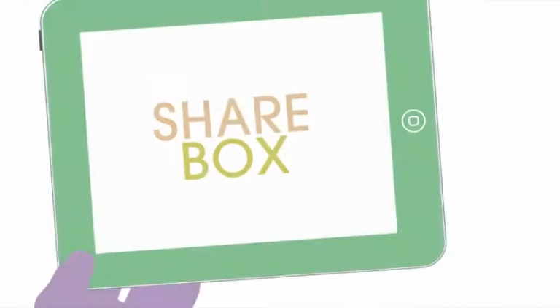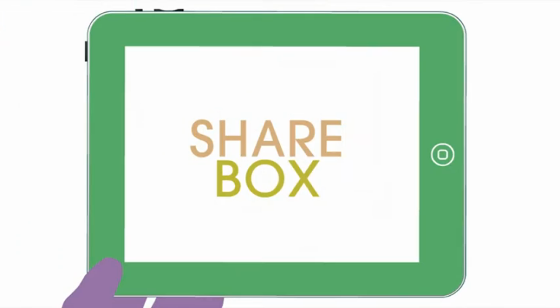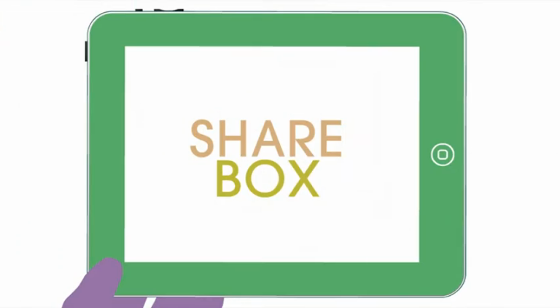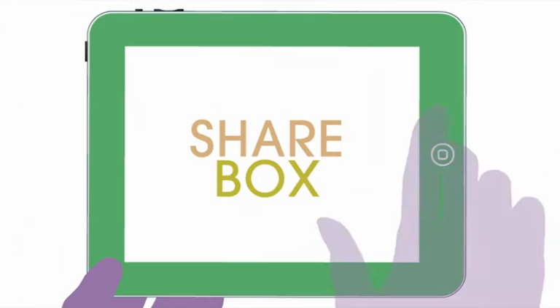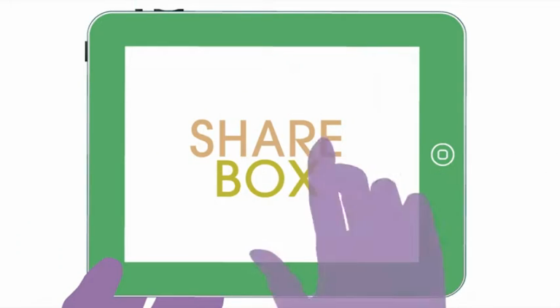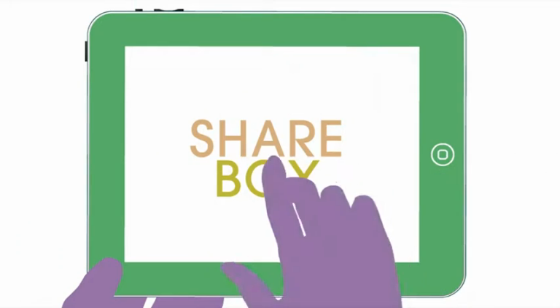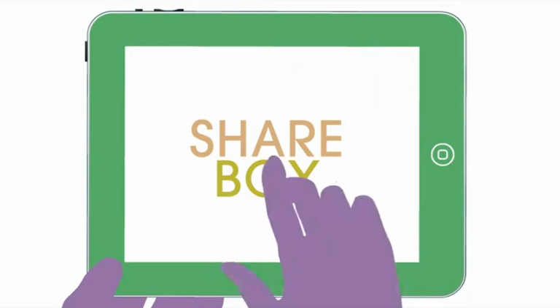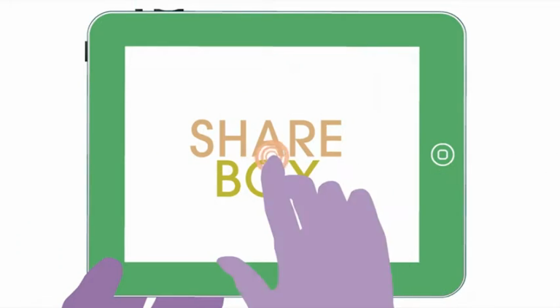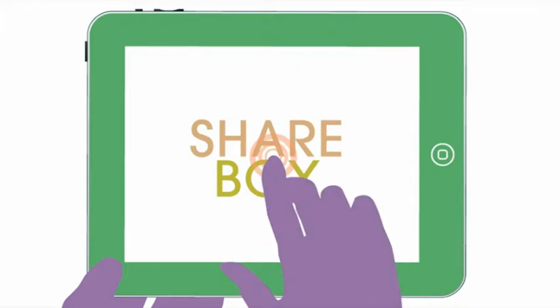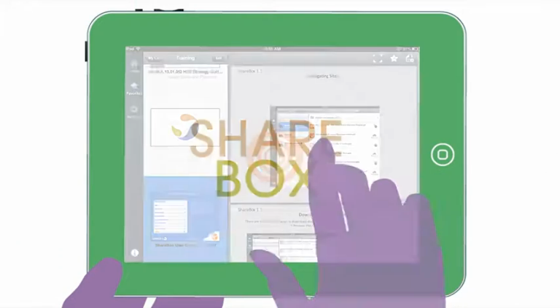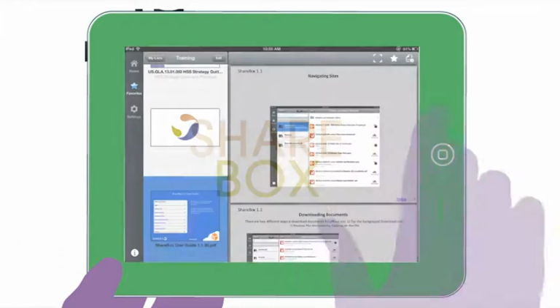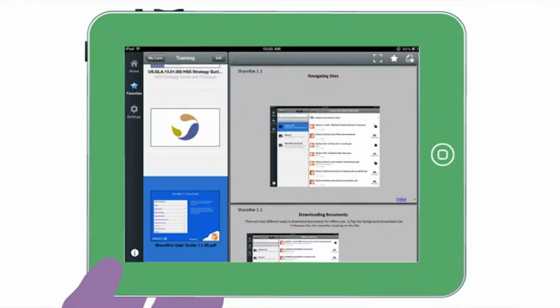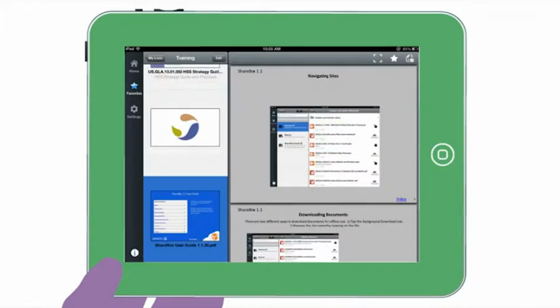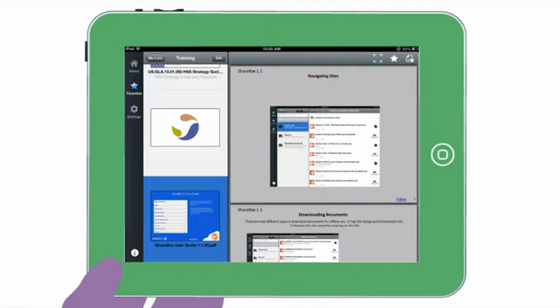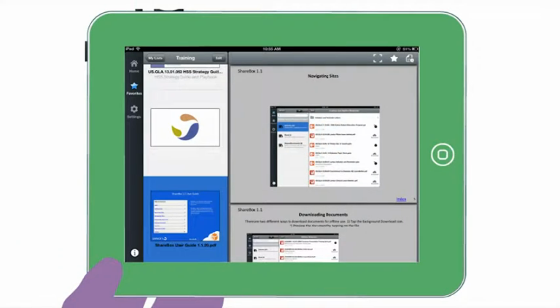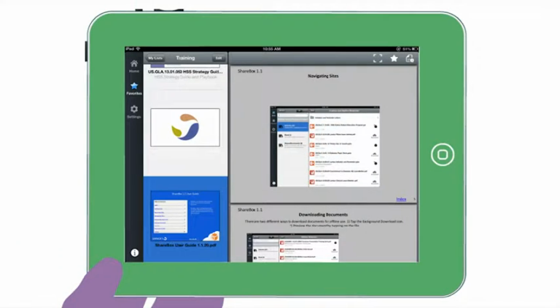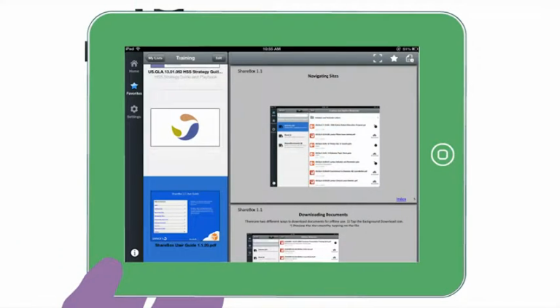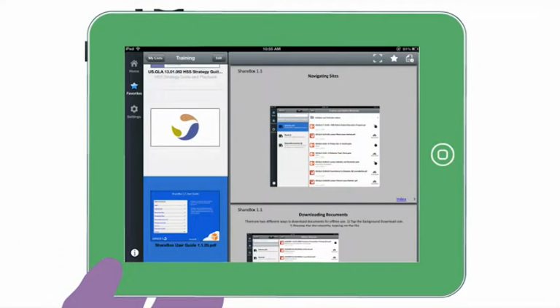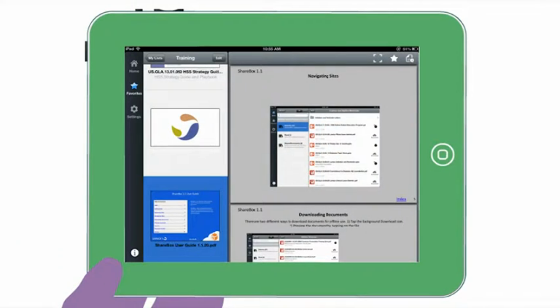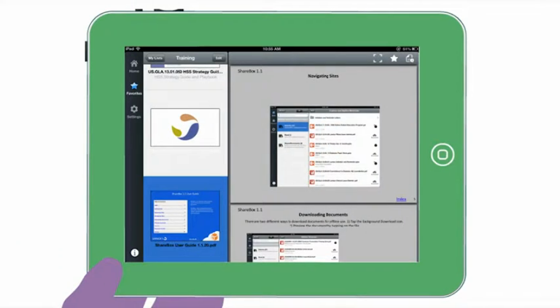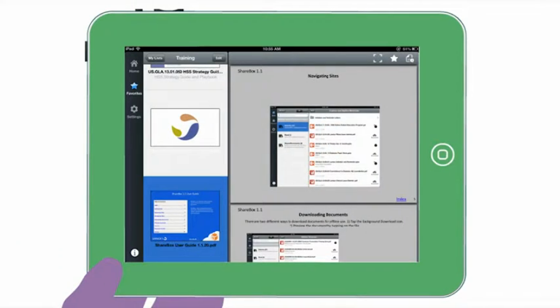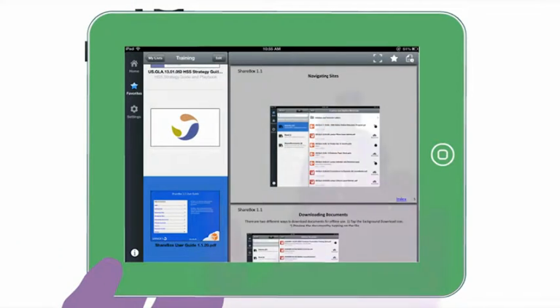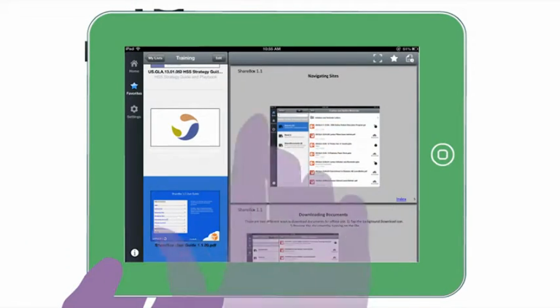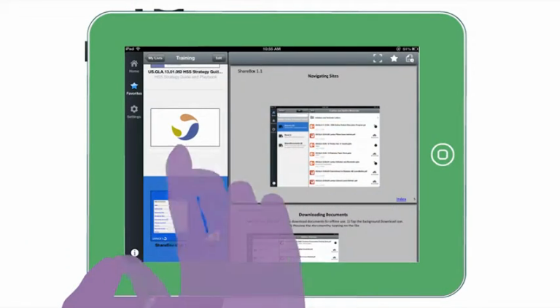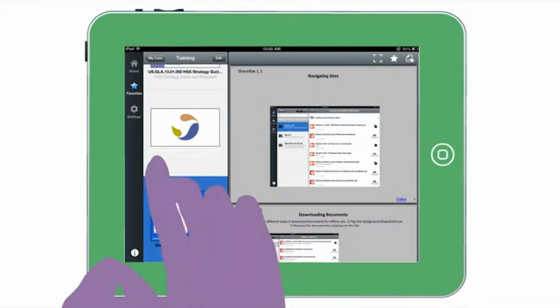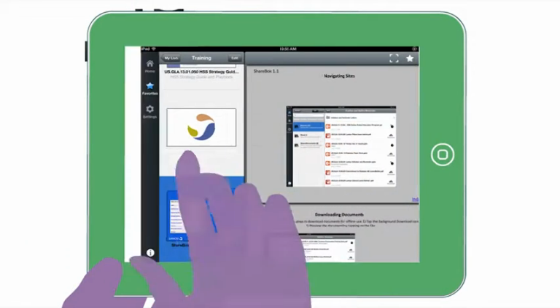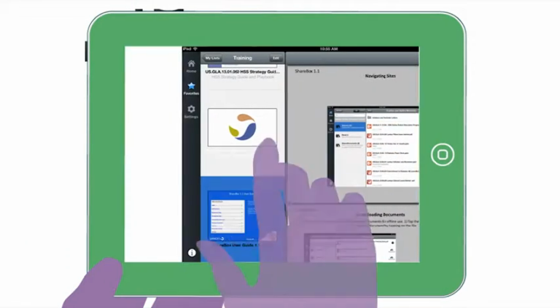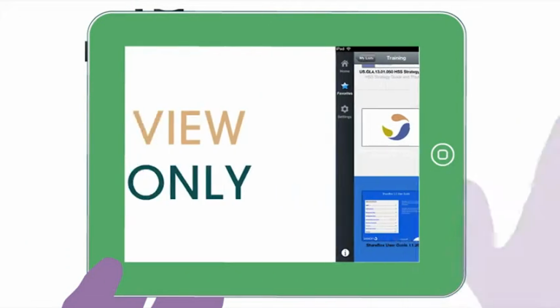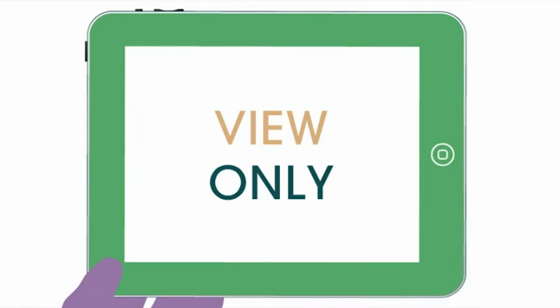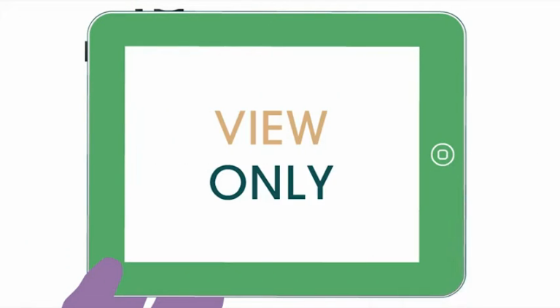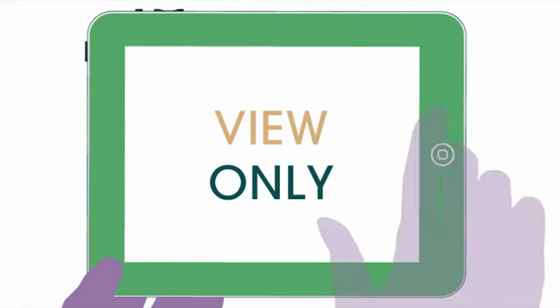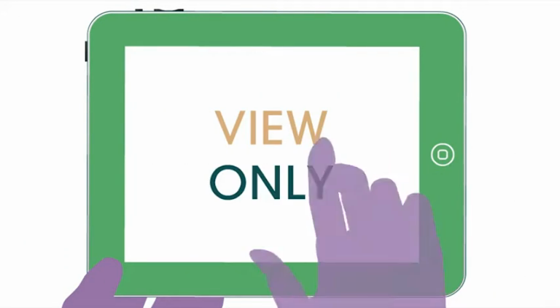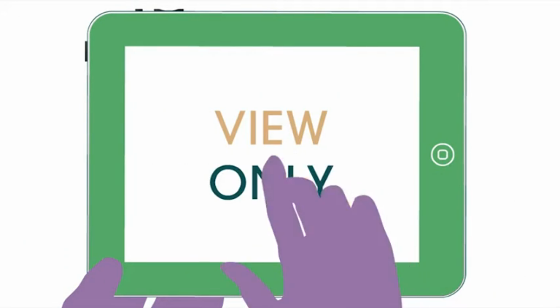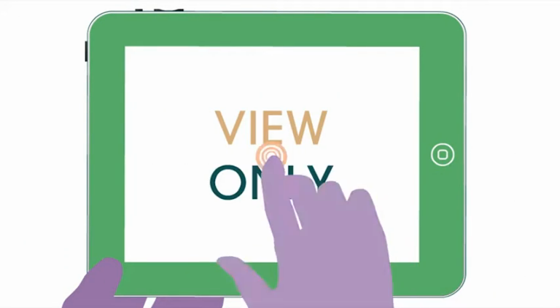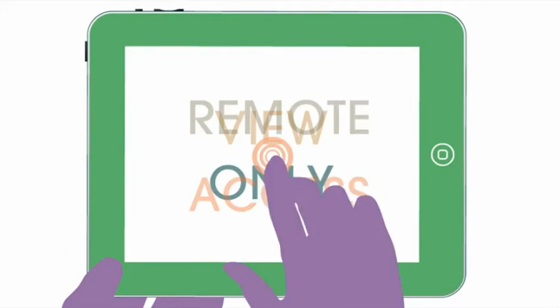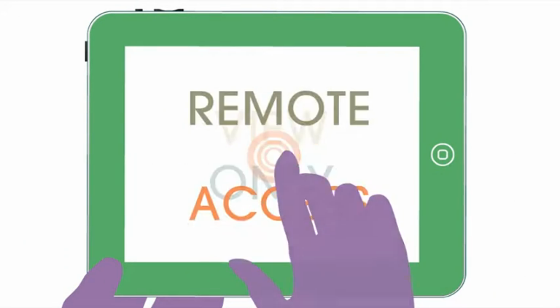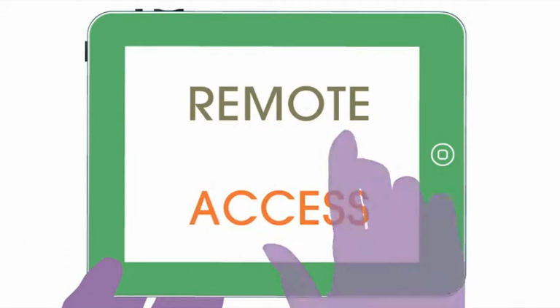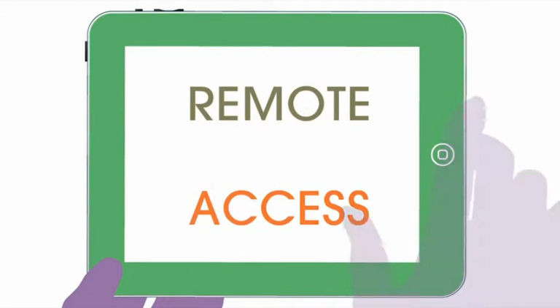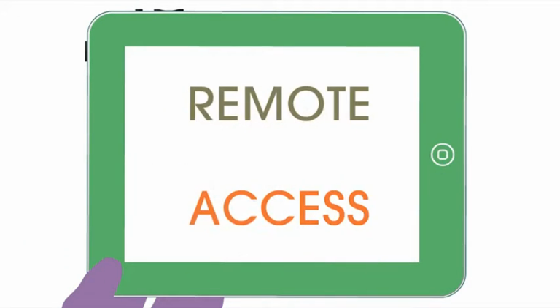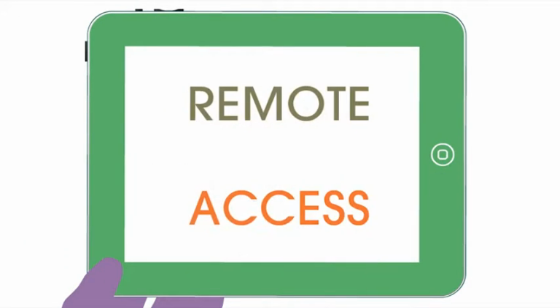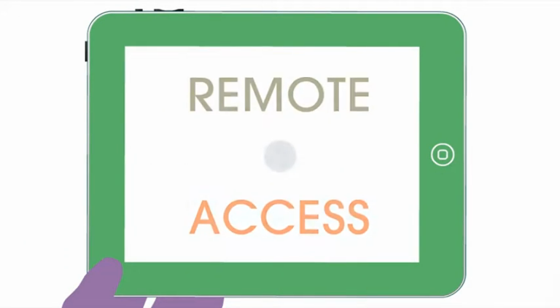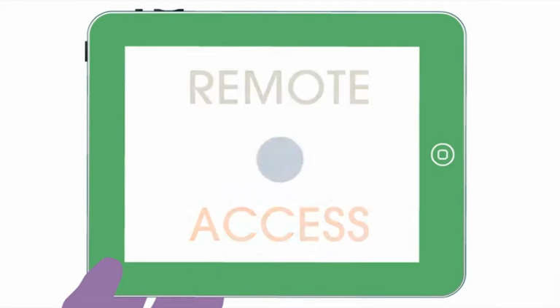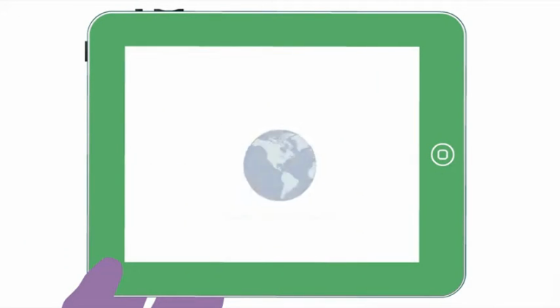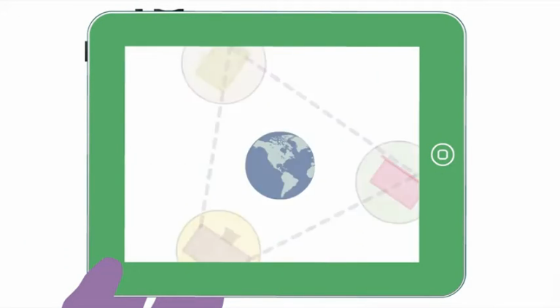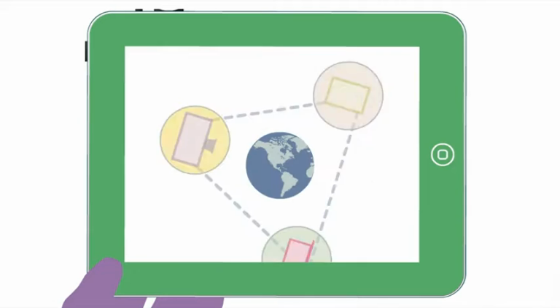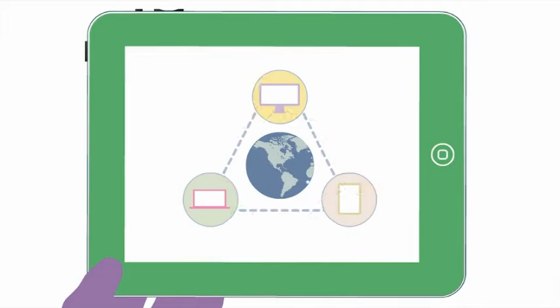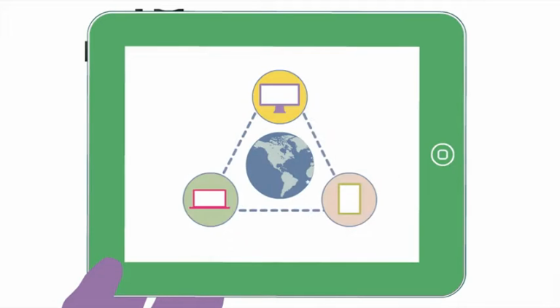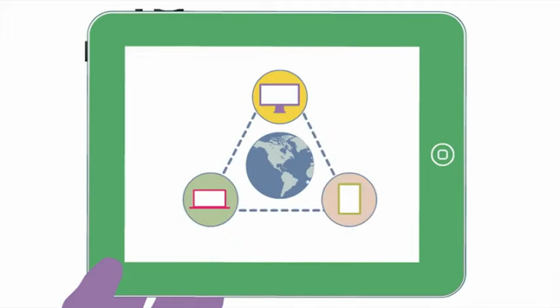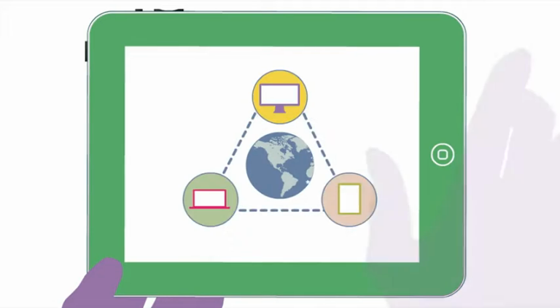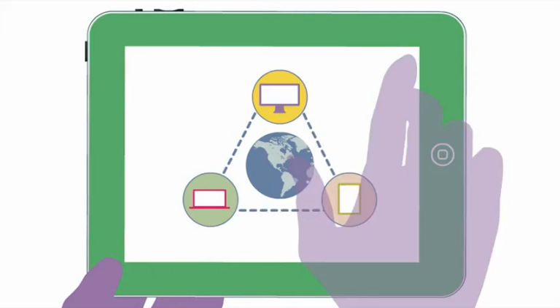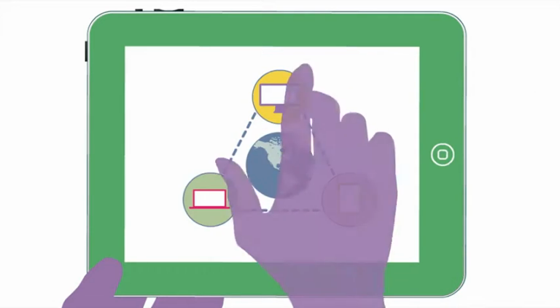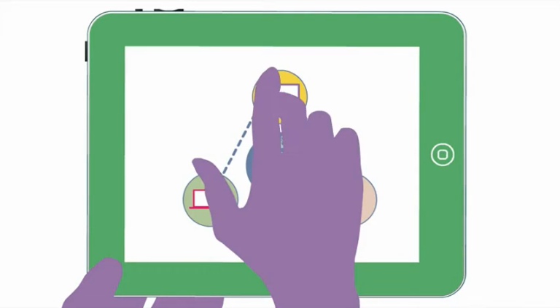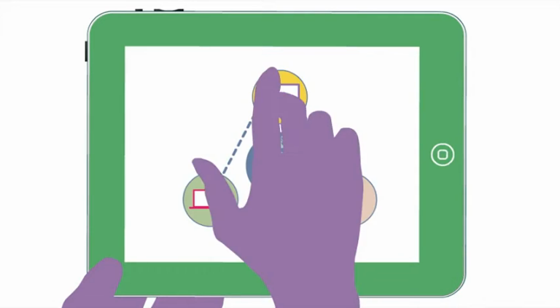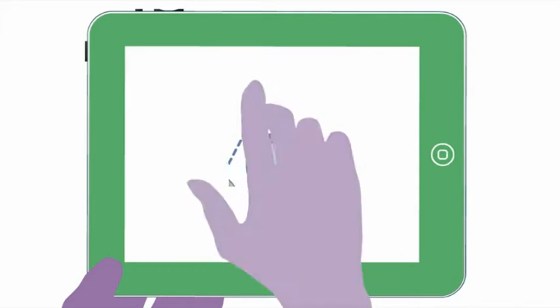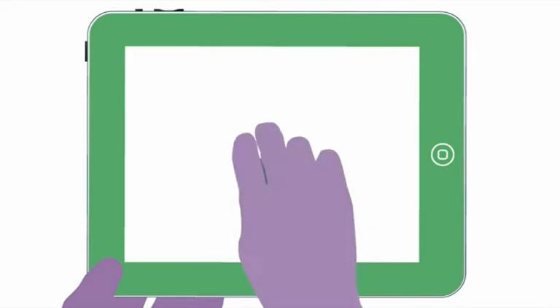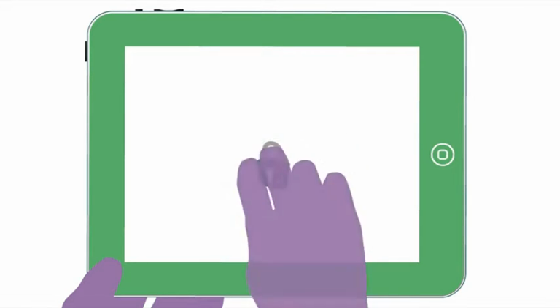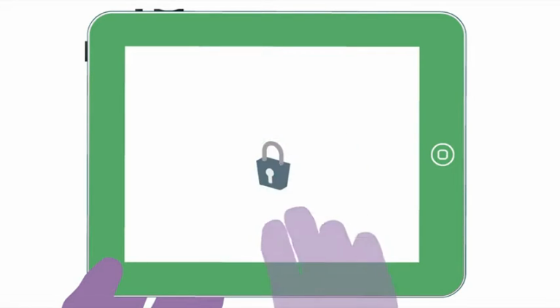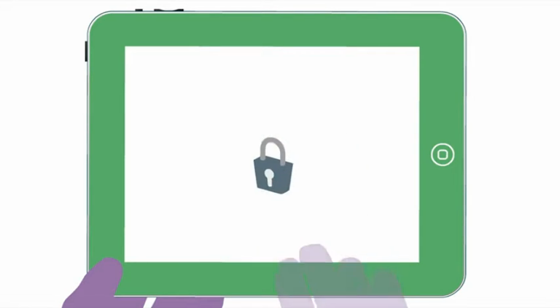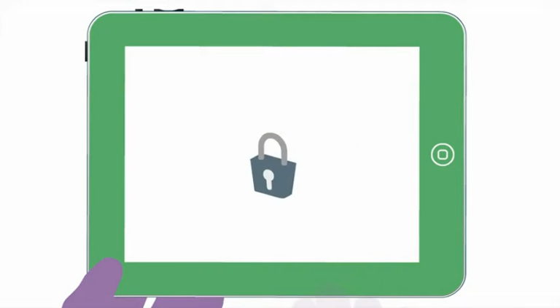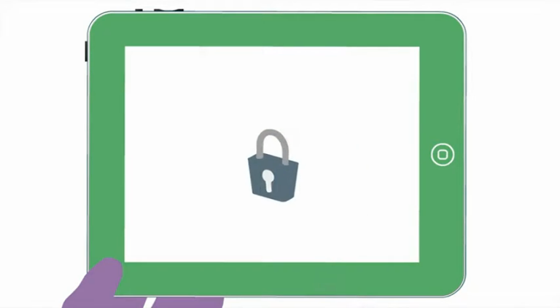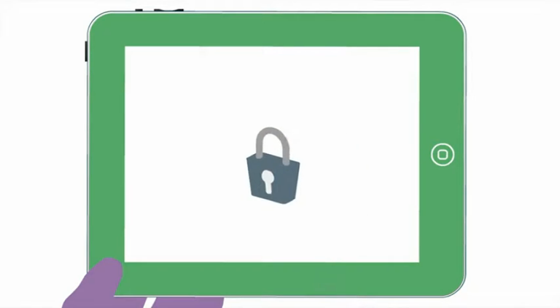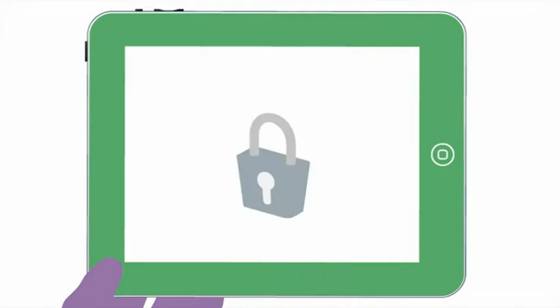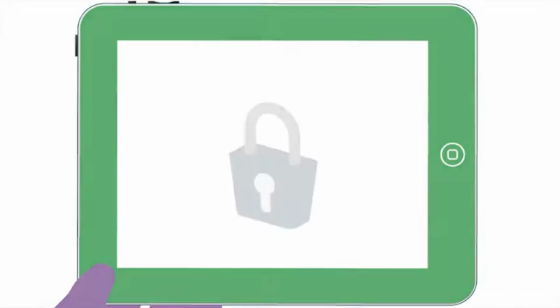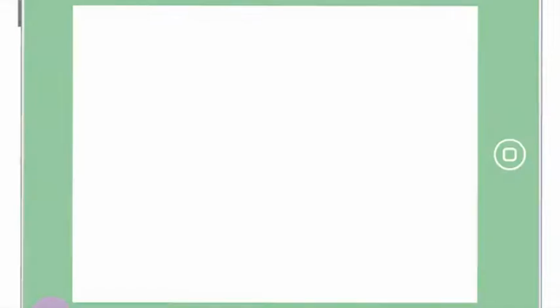Sharebox is an iPad application that will provide view-only, remote access to documents on the iPad in a secure environment.